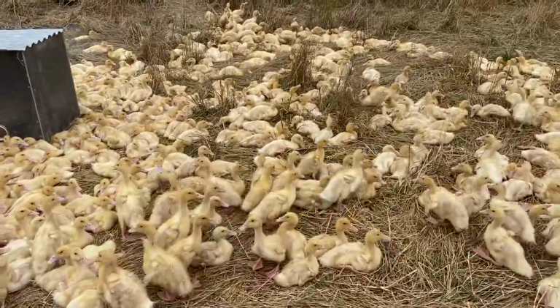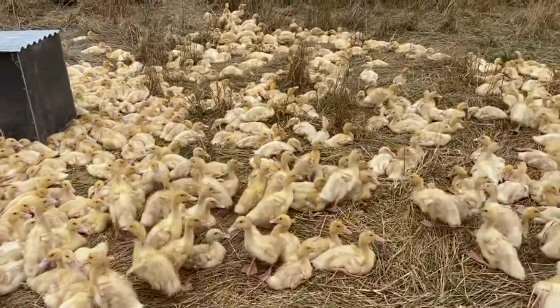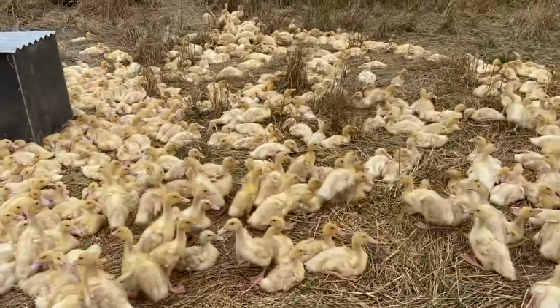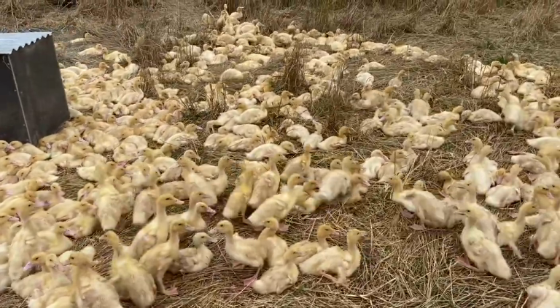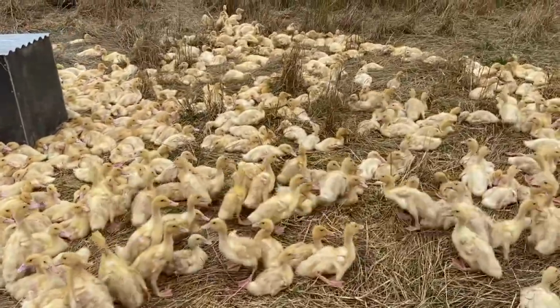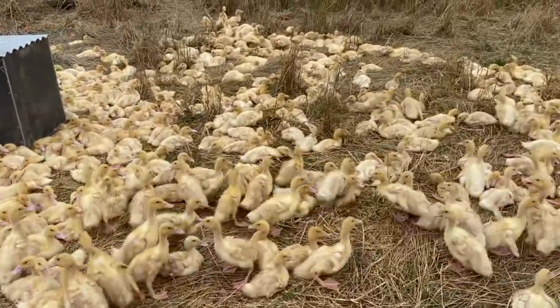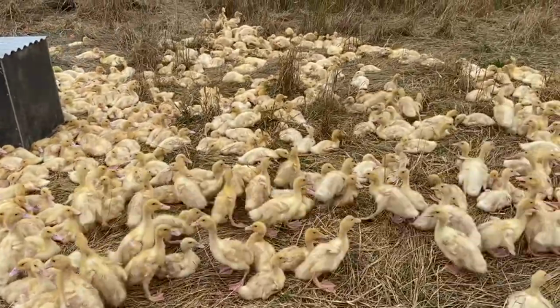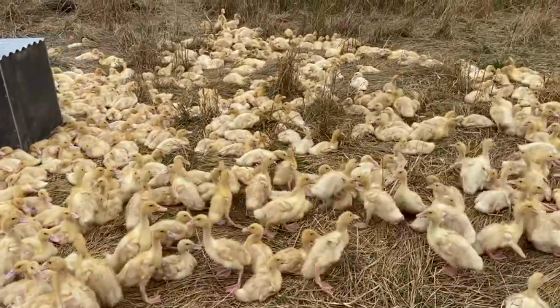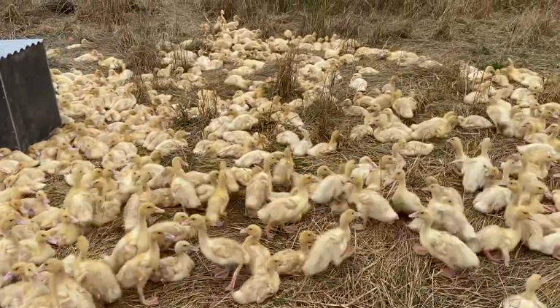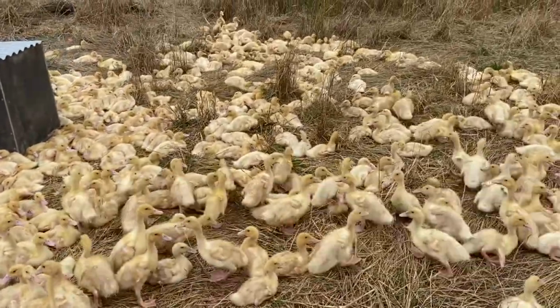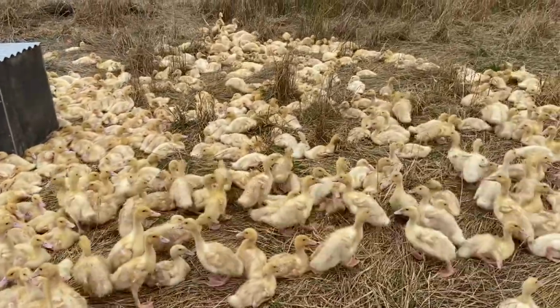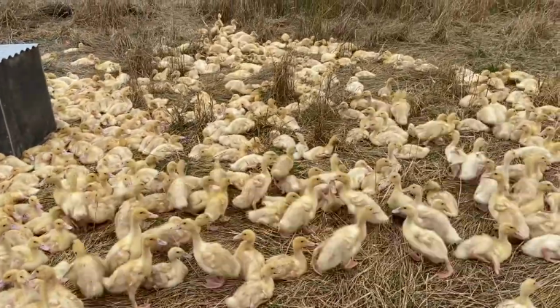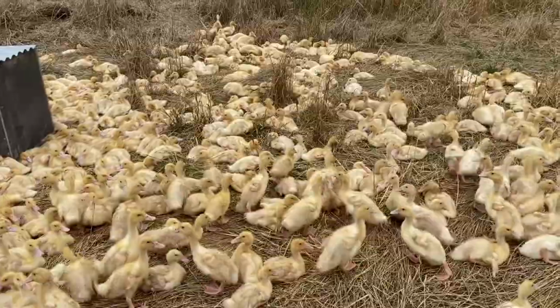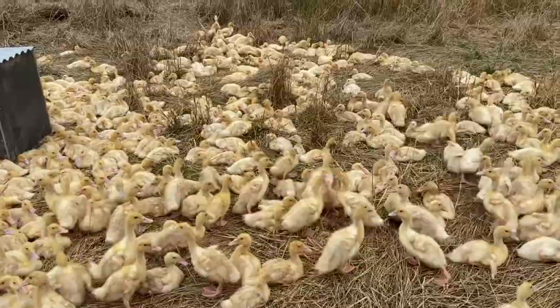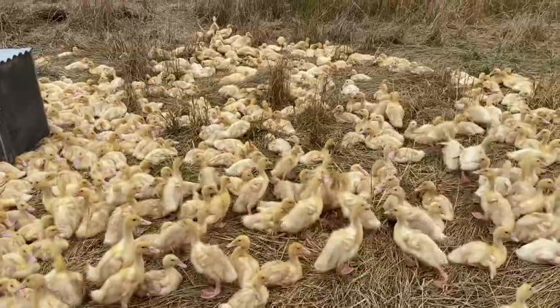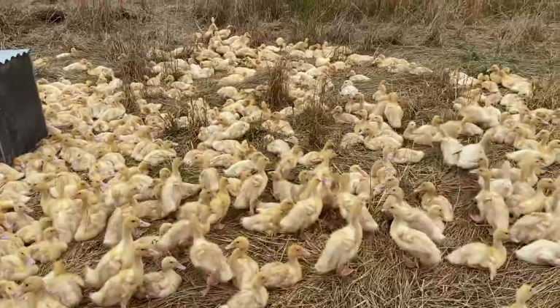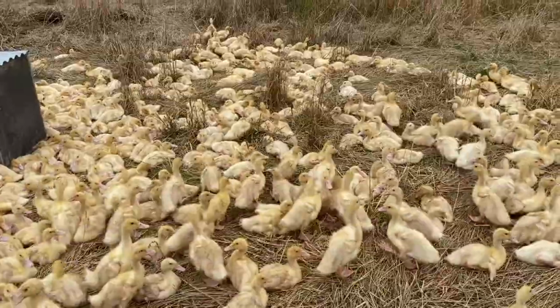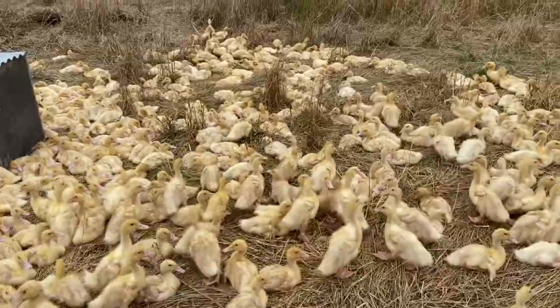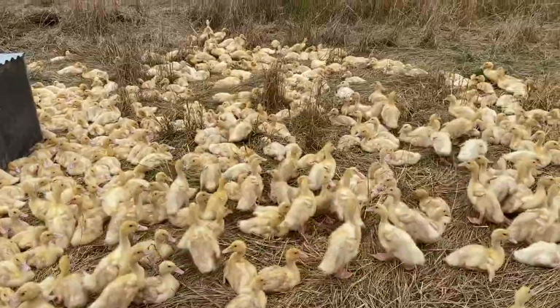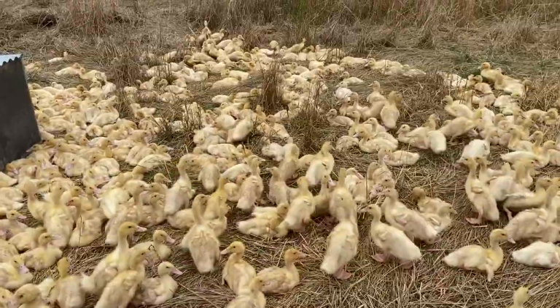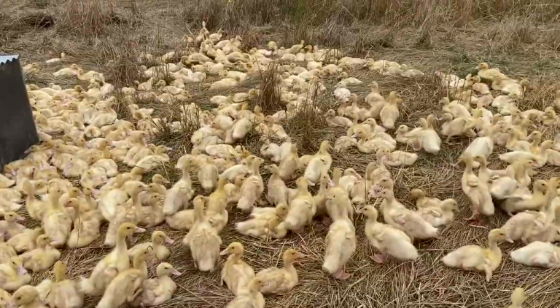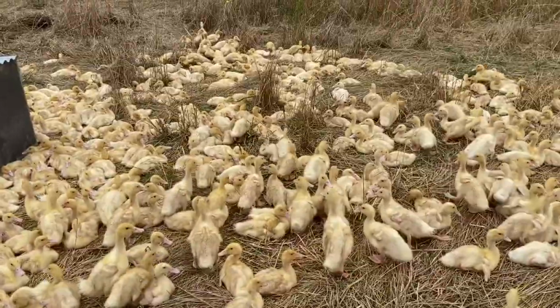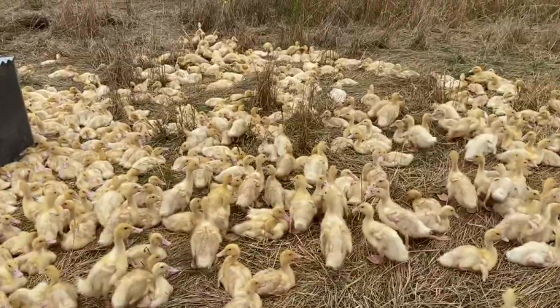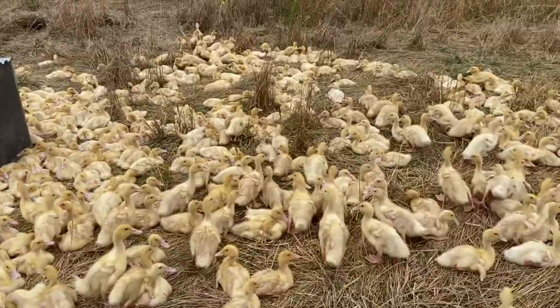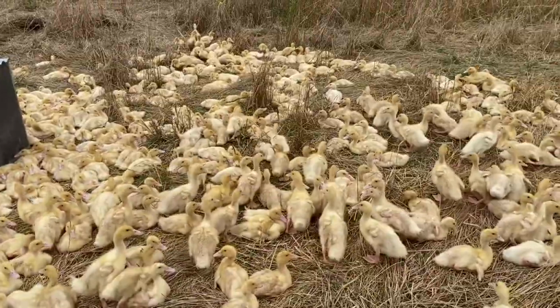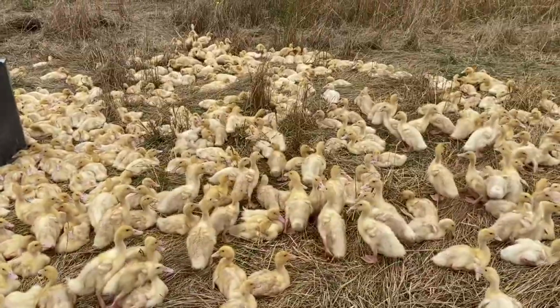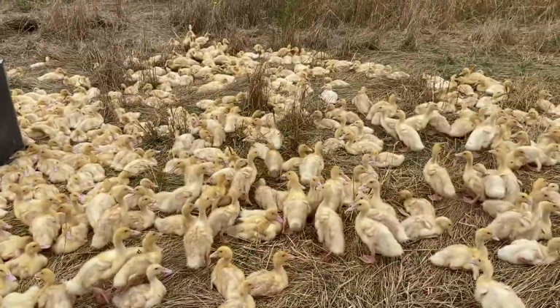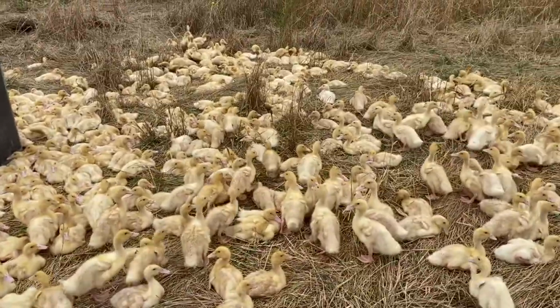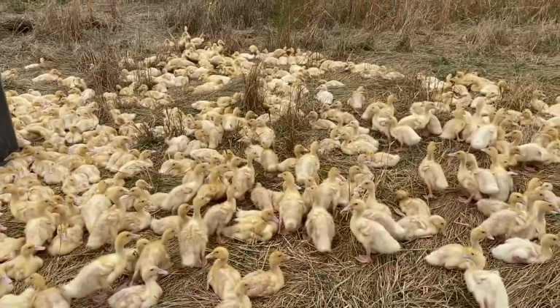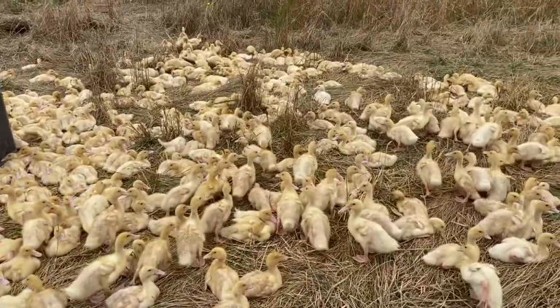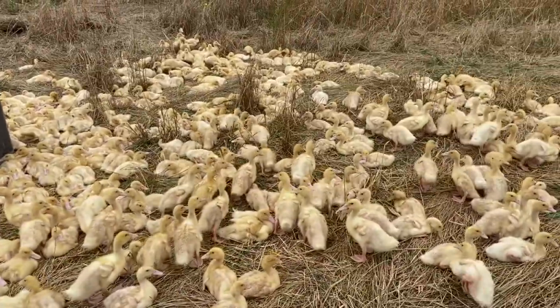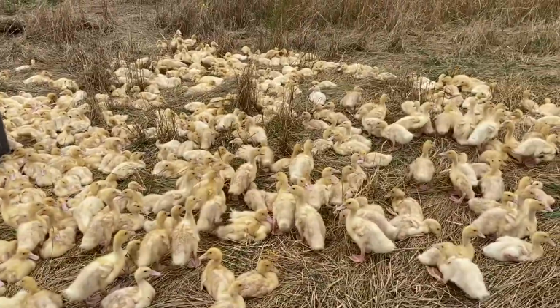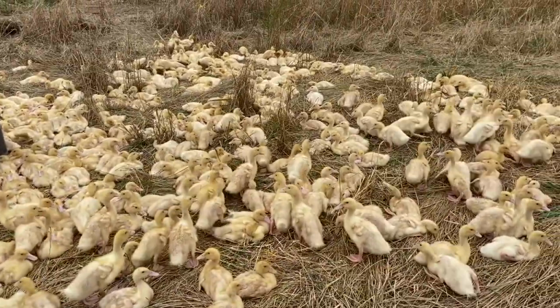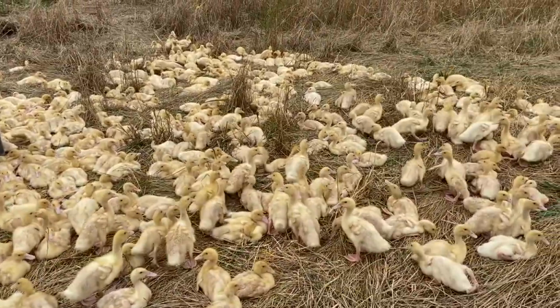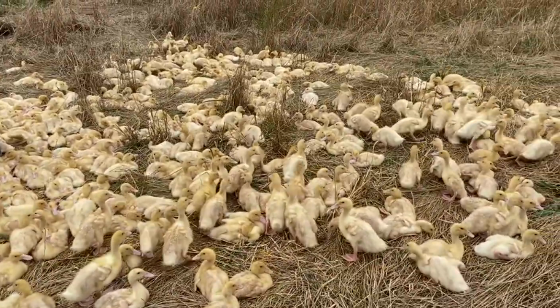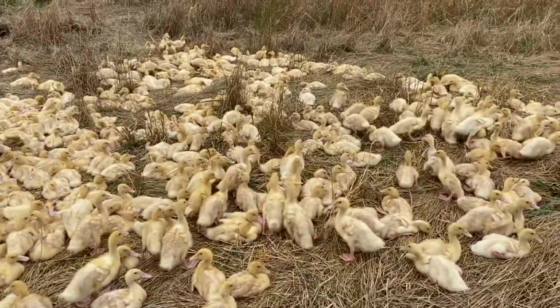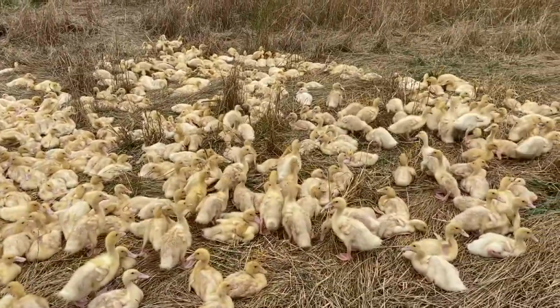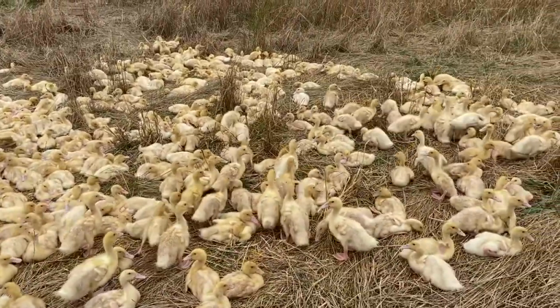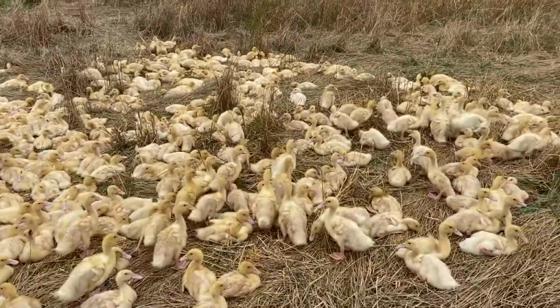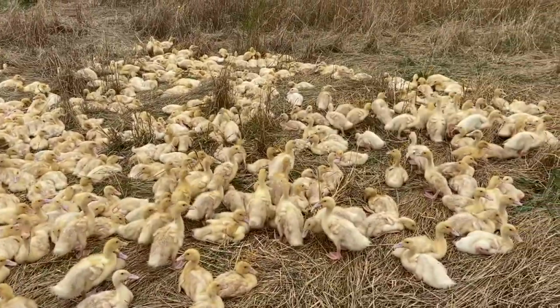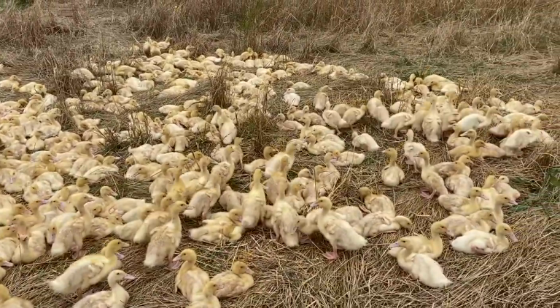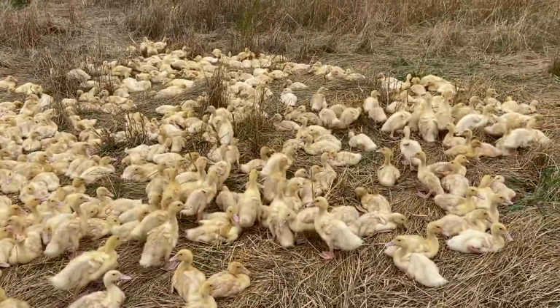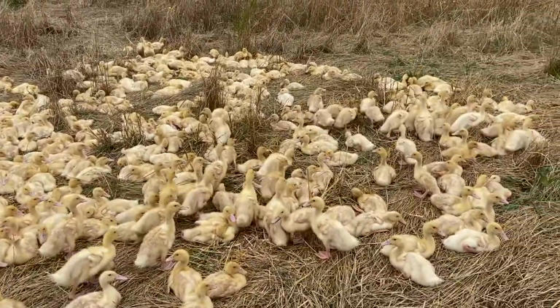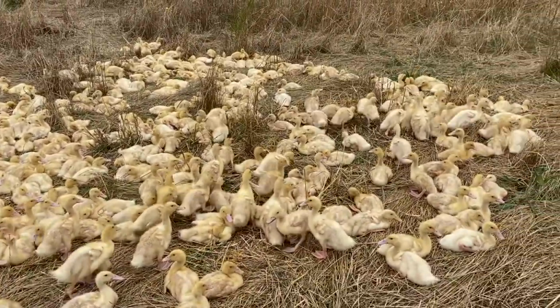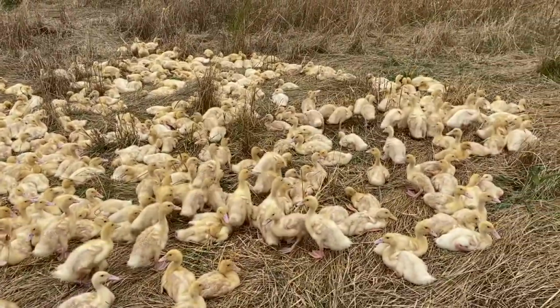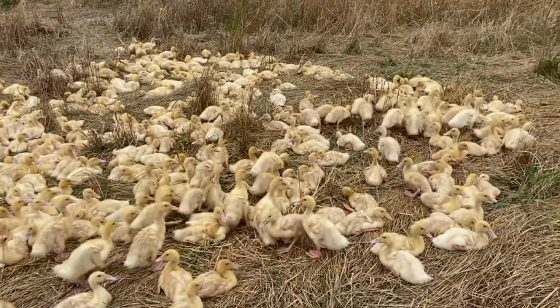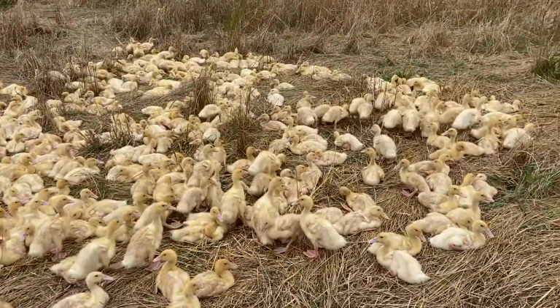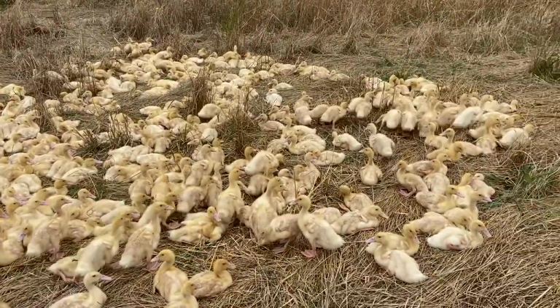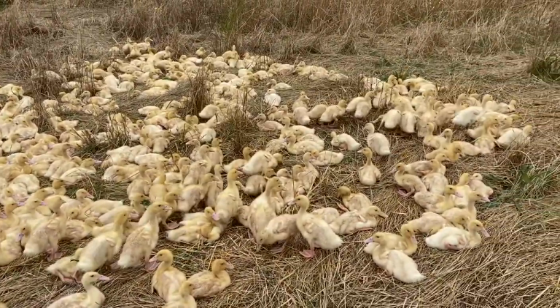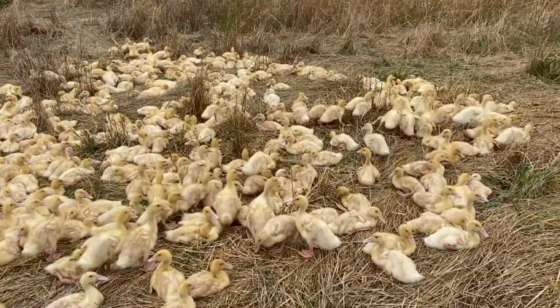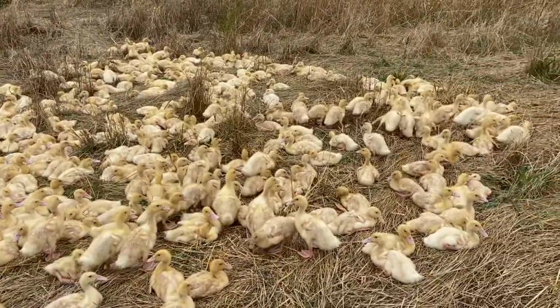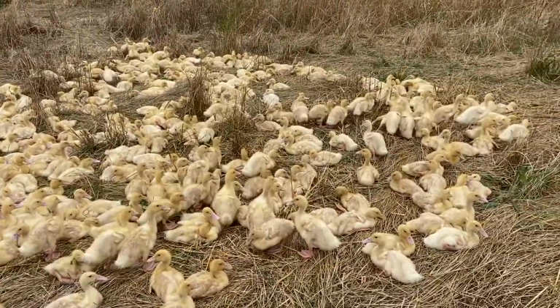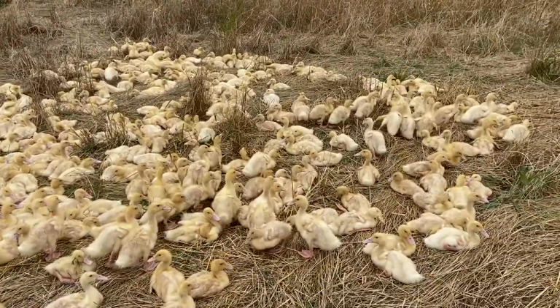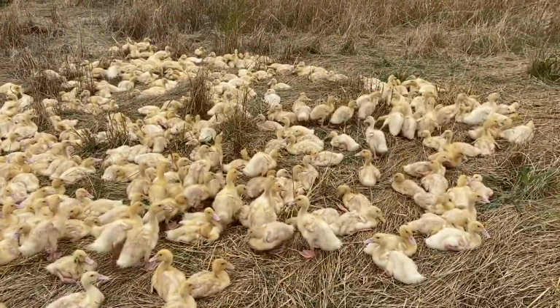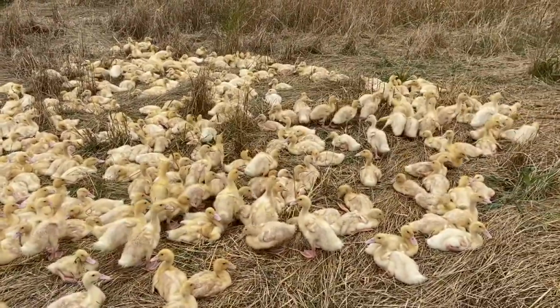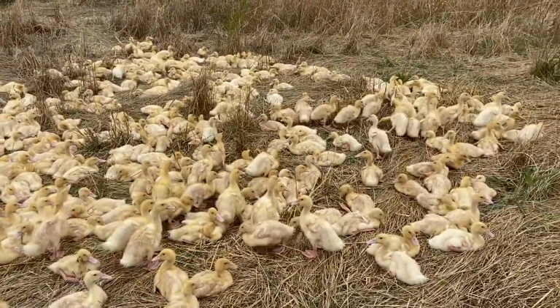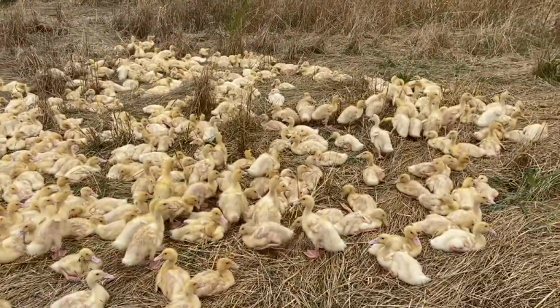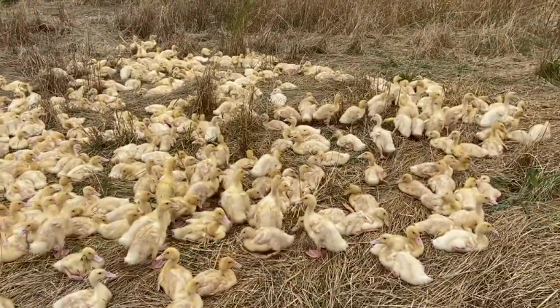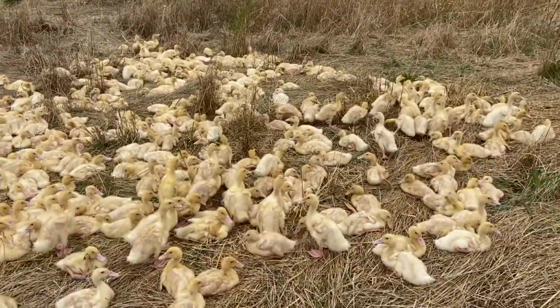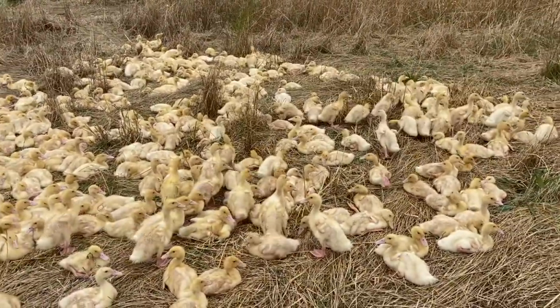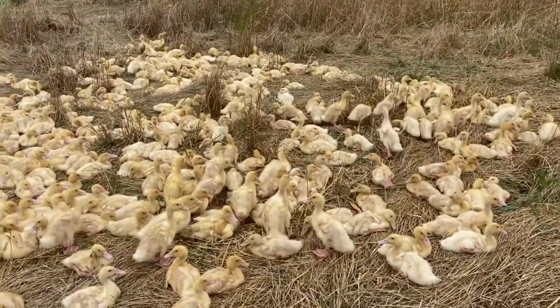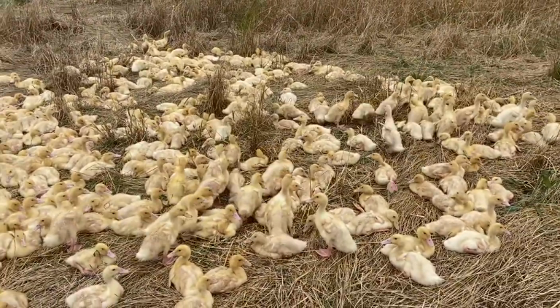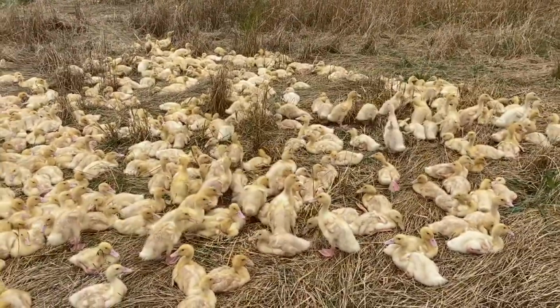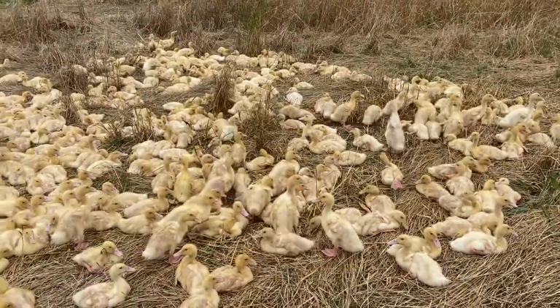They do very well outside and they're fantastic for the ecosystem. Keeping waterfowl — specifically this Pekin-Alsbury duck — just does so well outside. It's pretty inhumane to have them any other way.